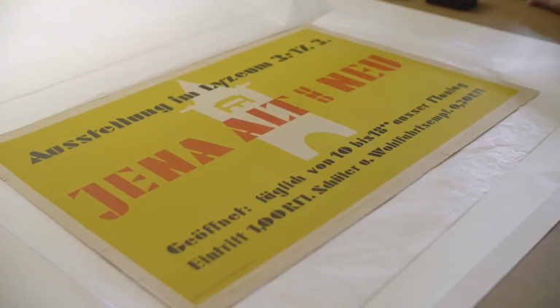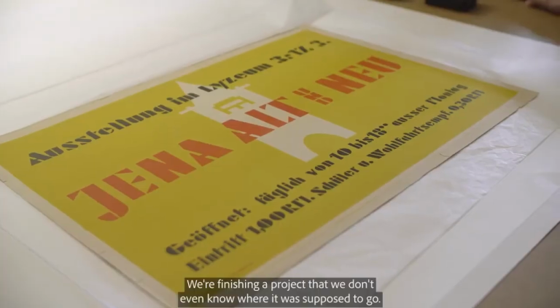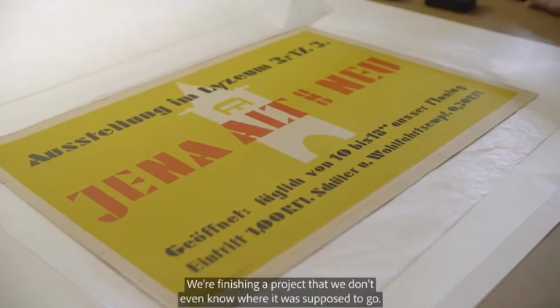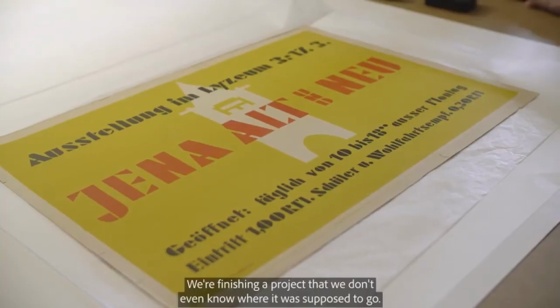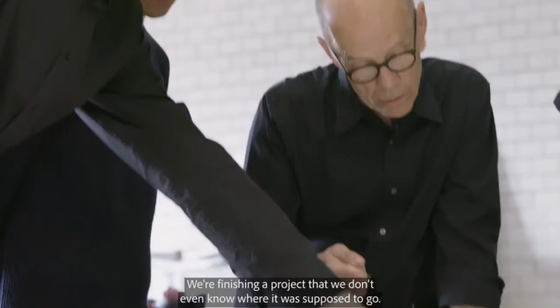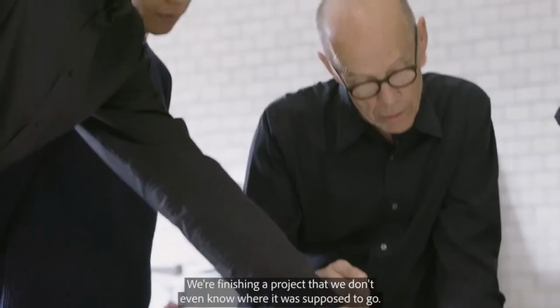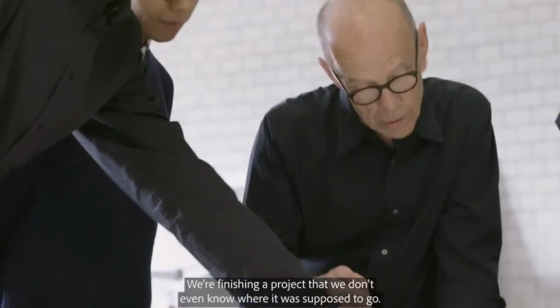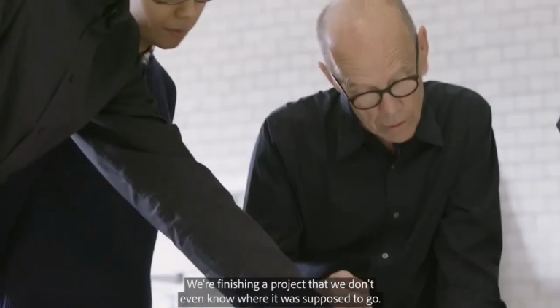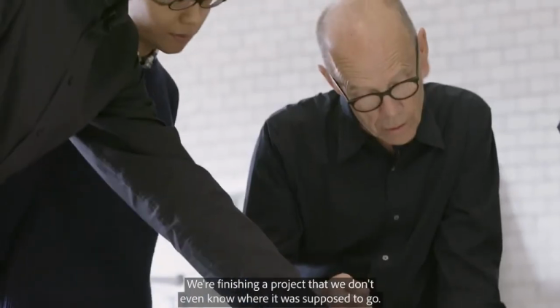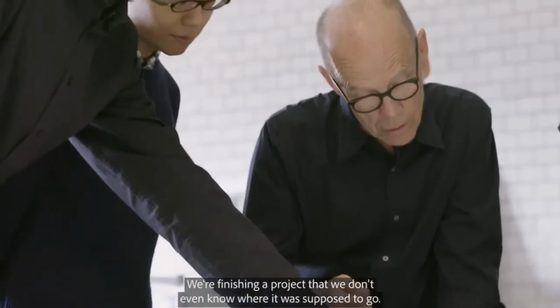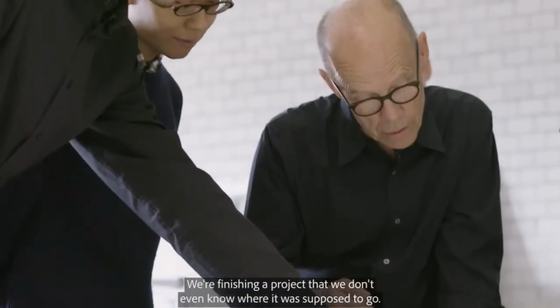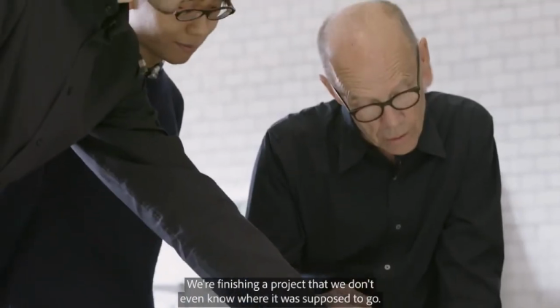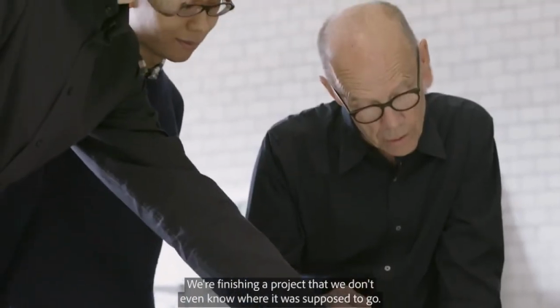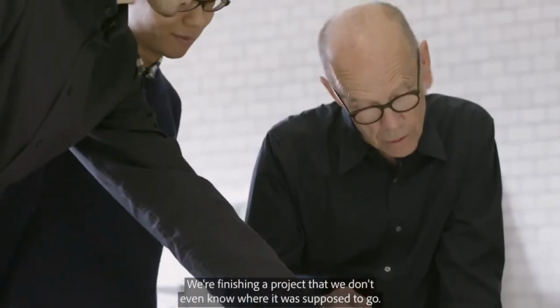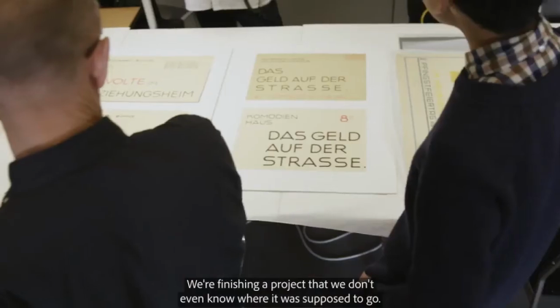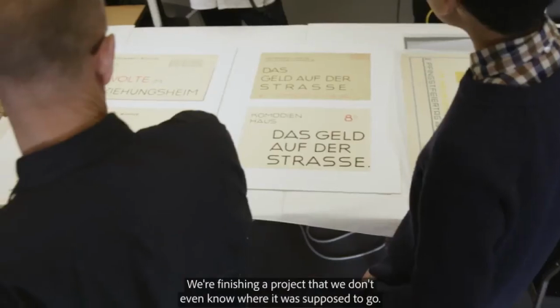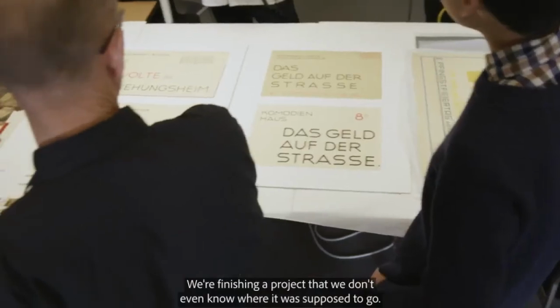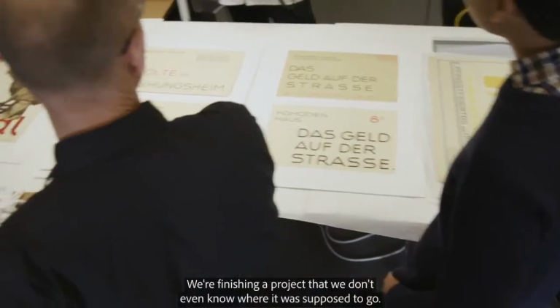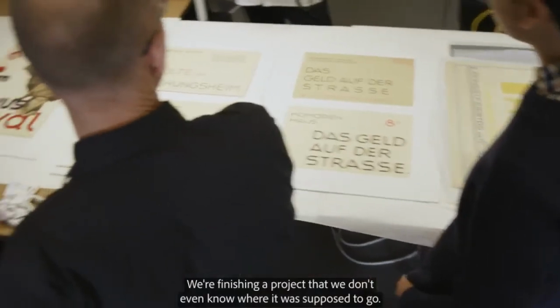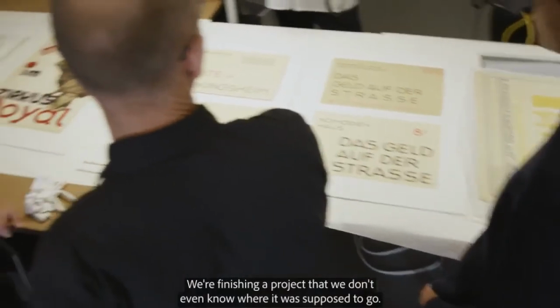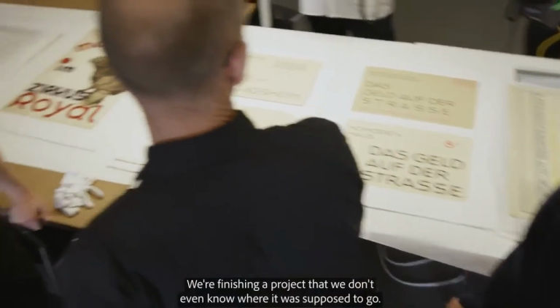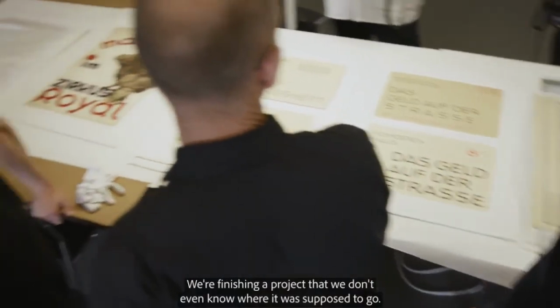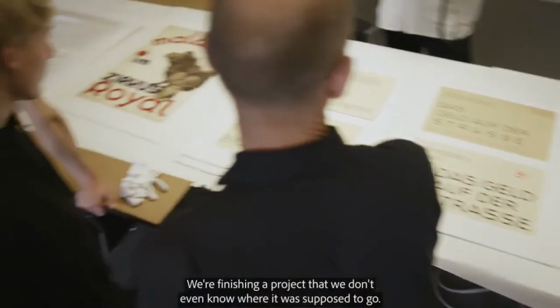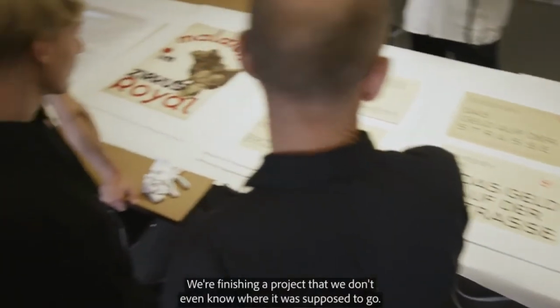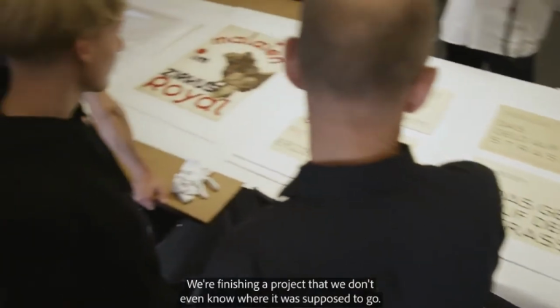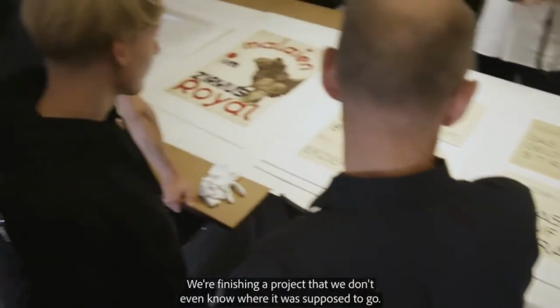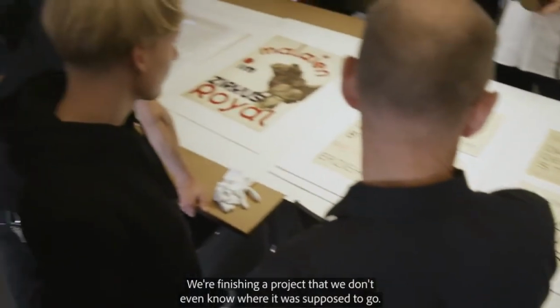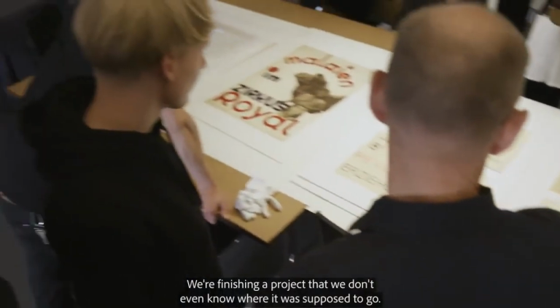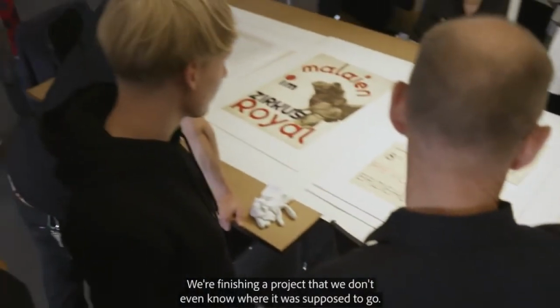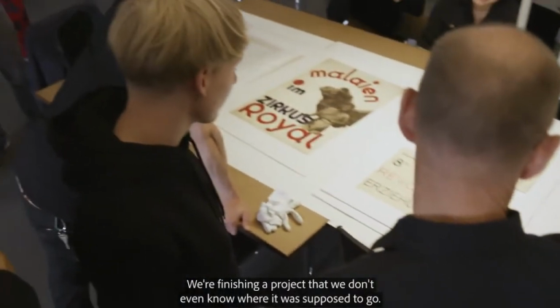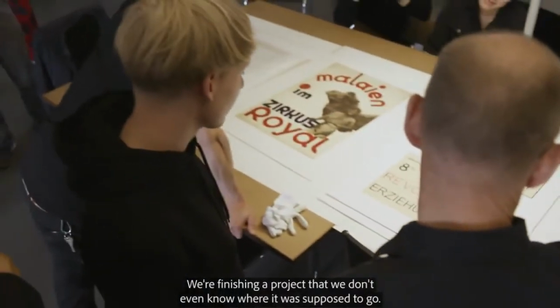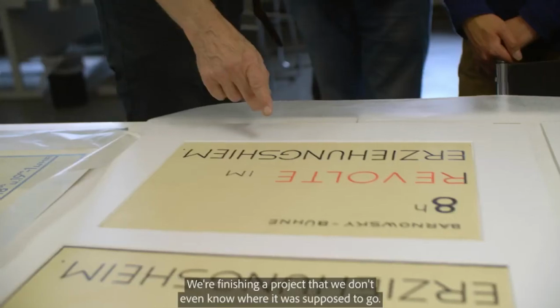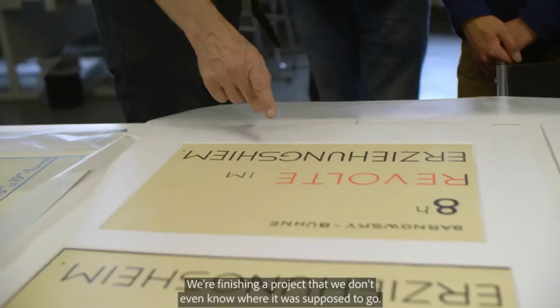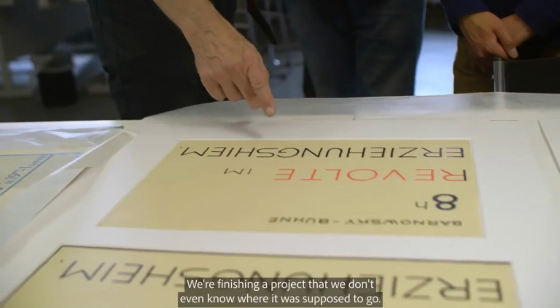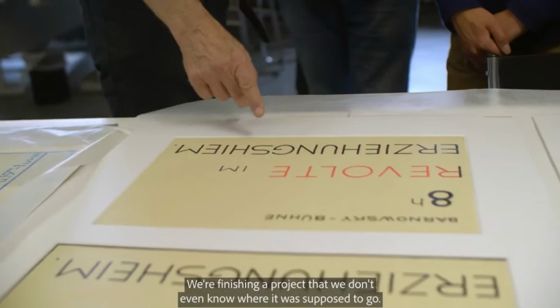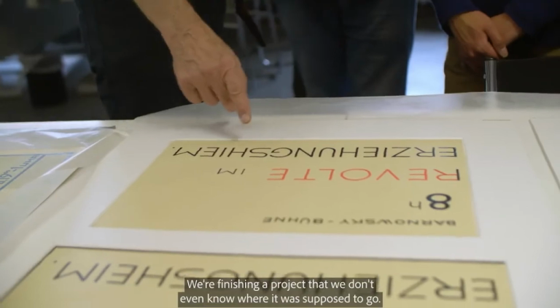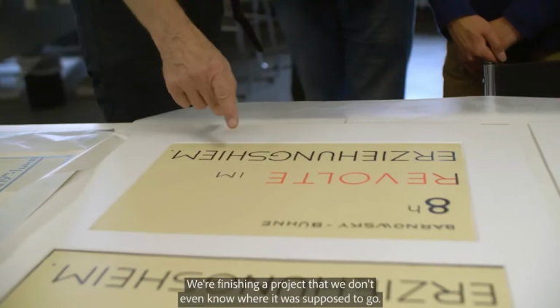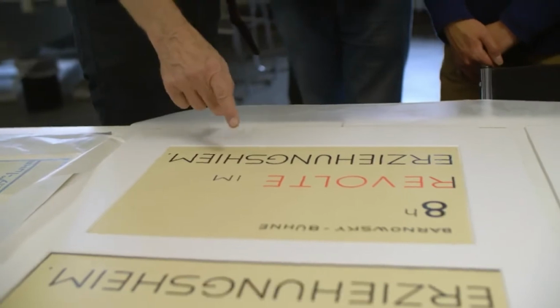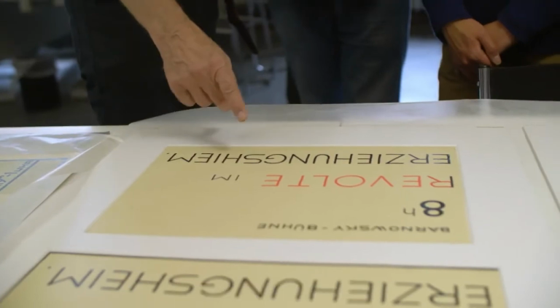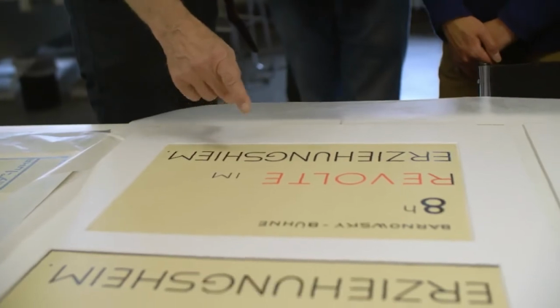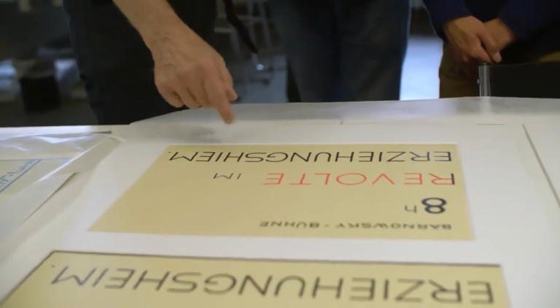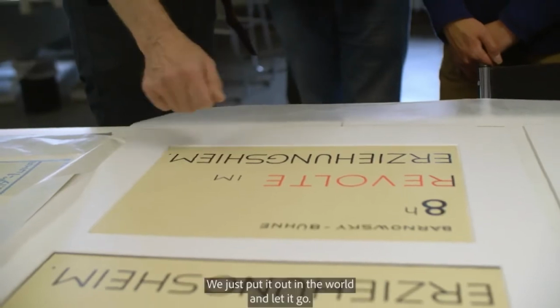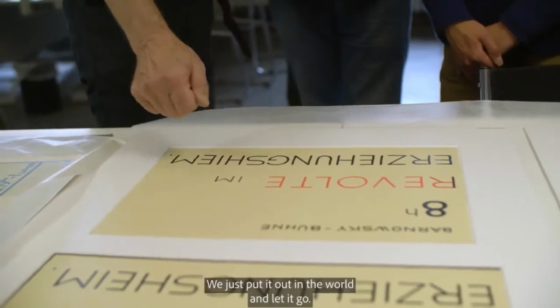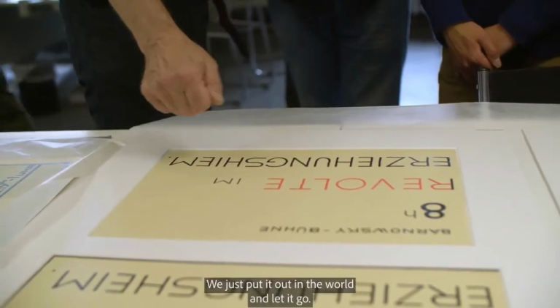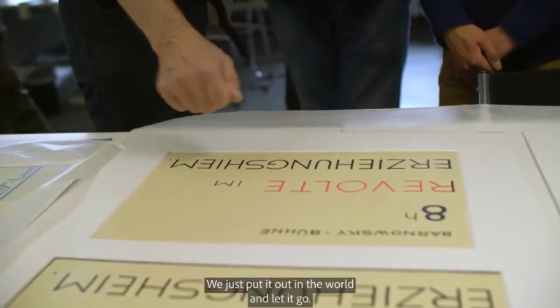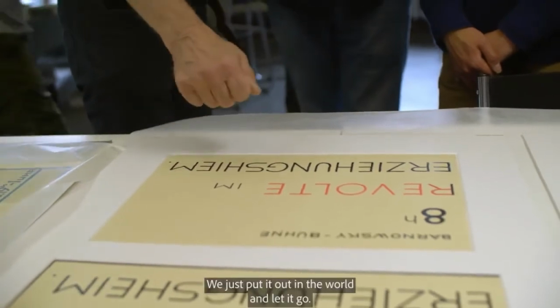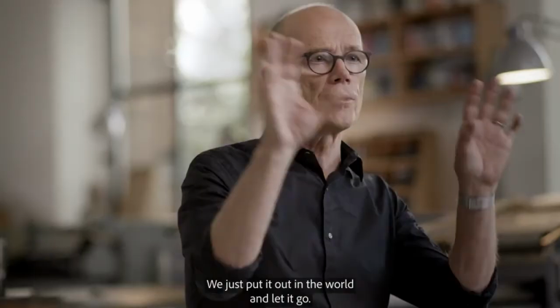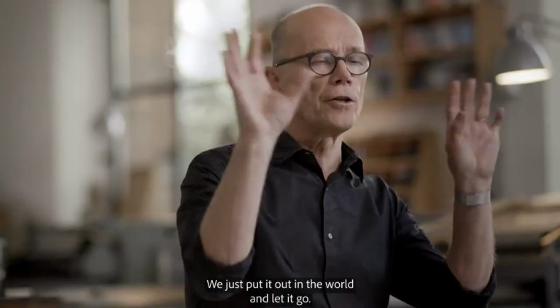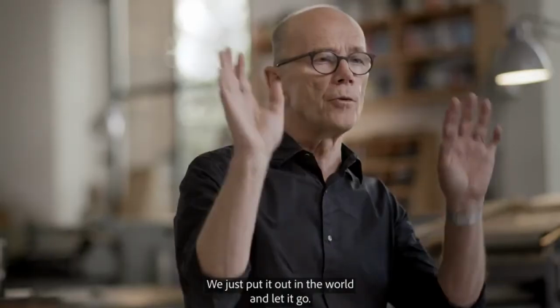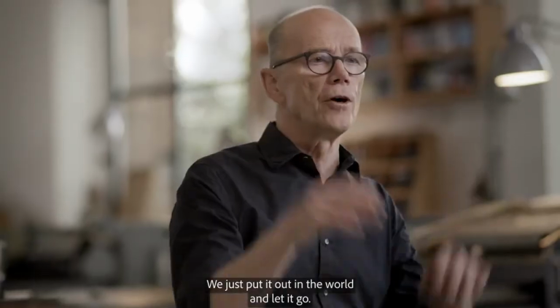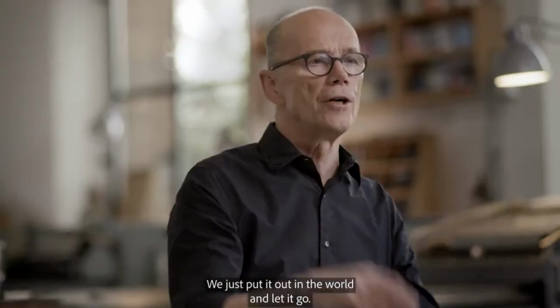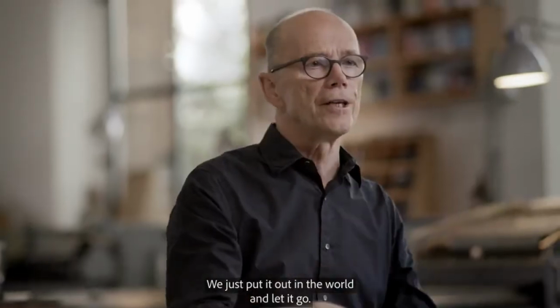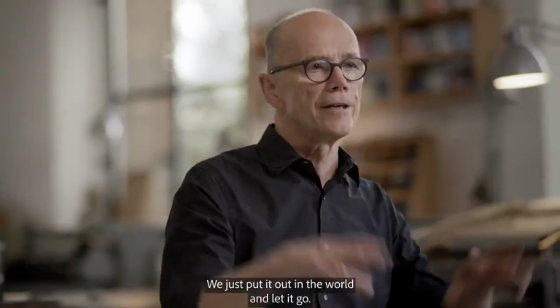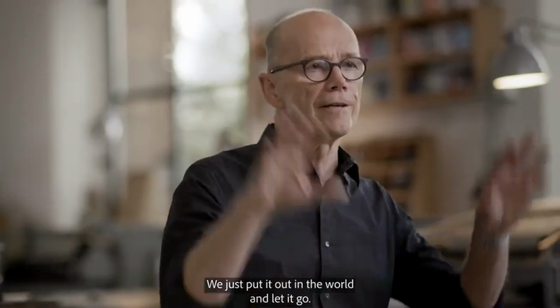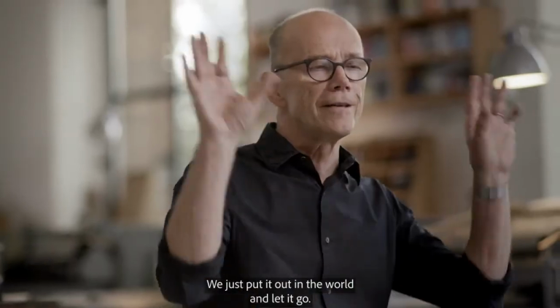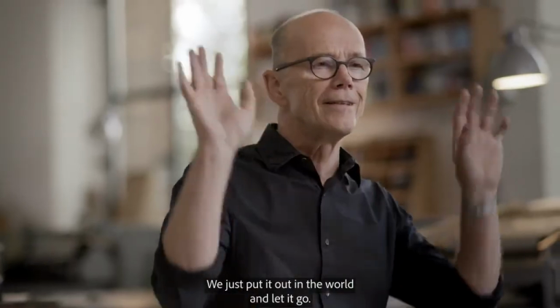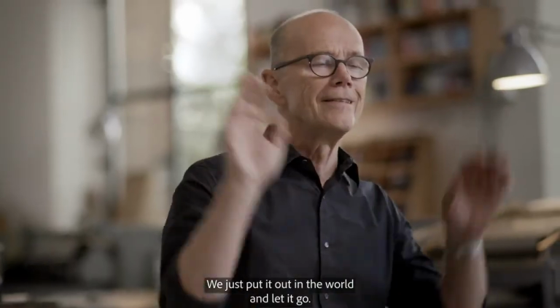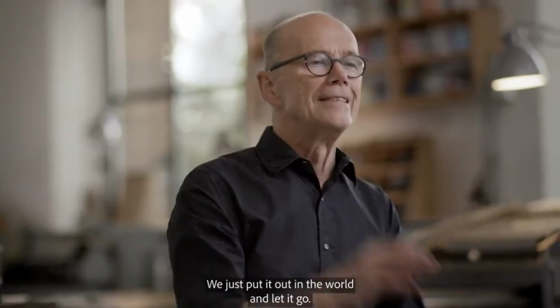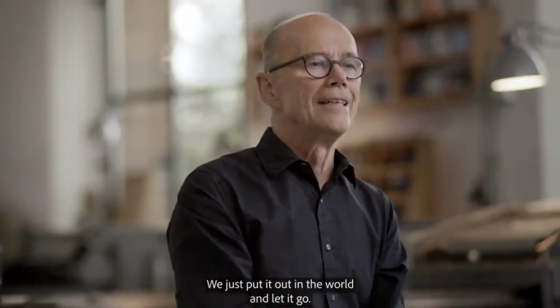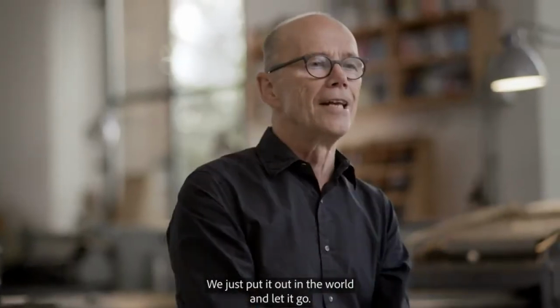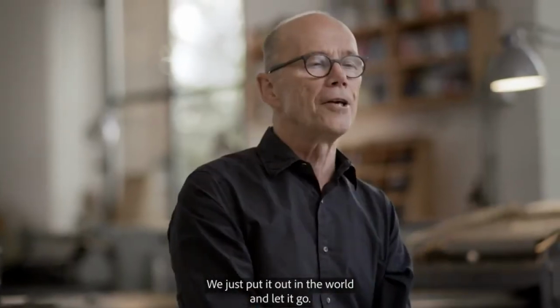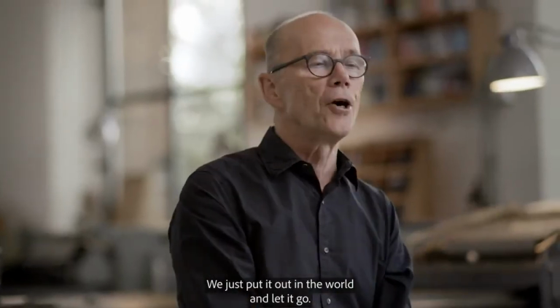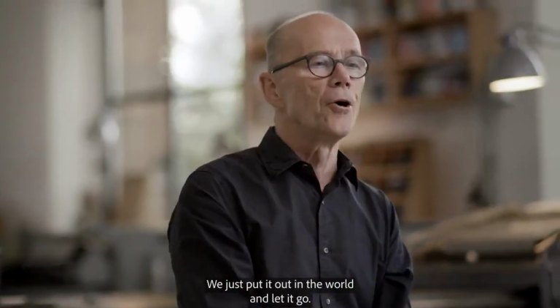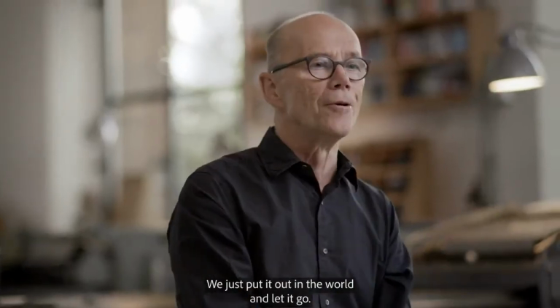We're finishing a project that we don't even know where it was supposed to go. We just put it out in the world and let it go.